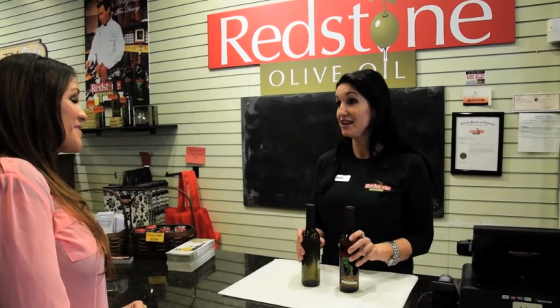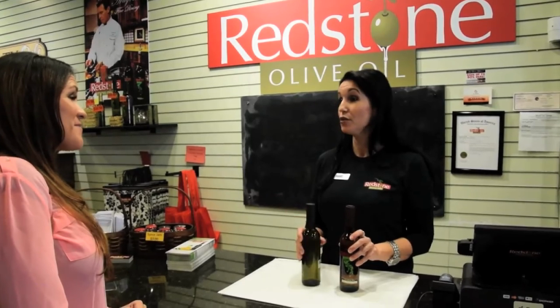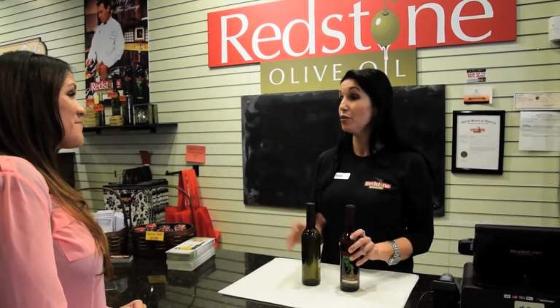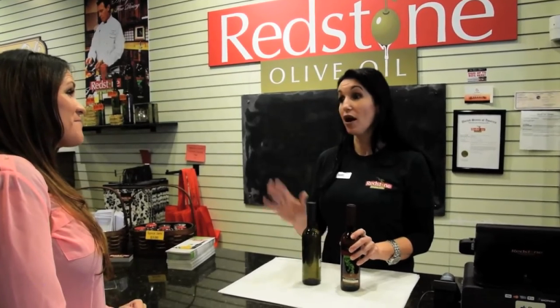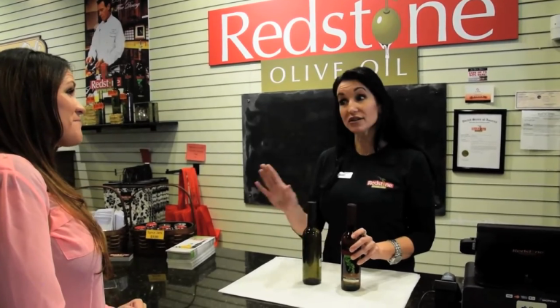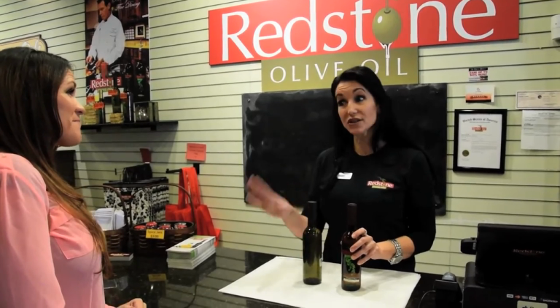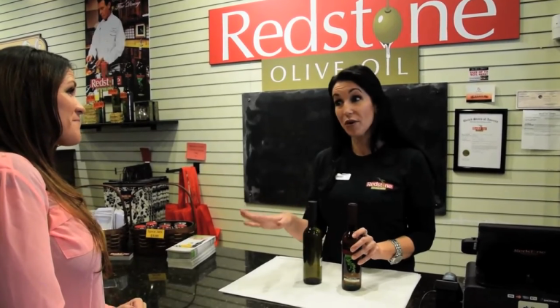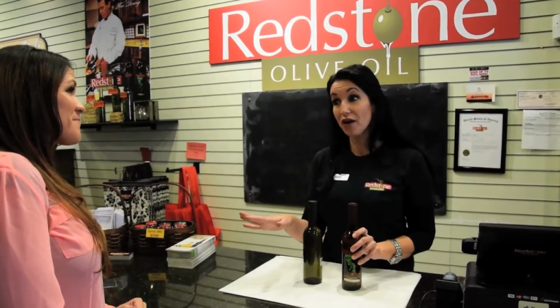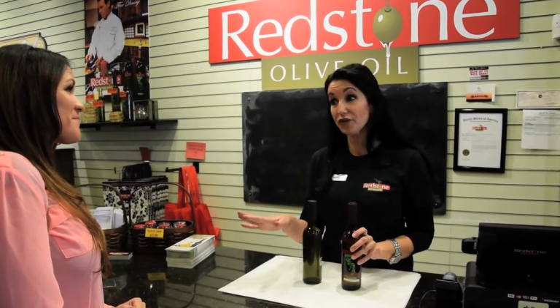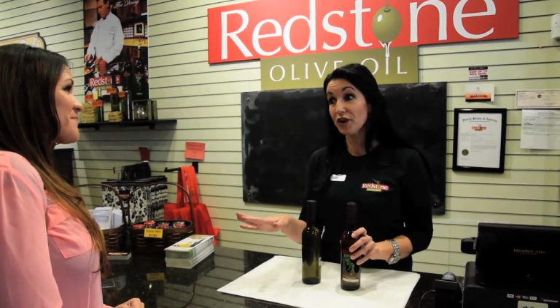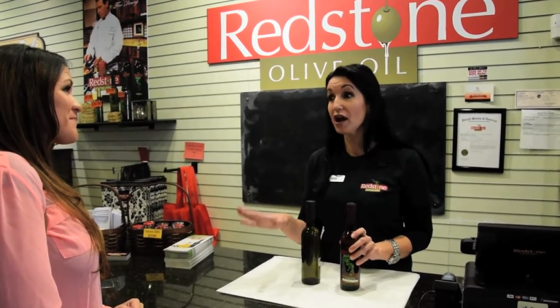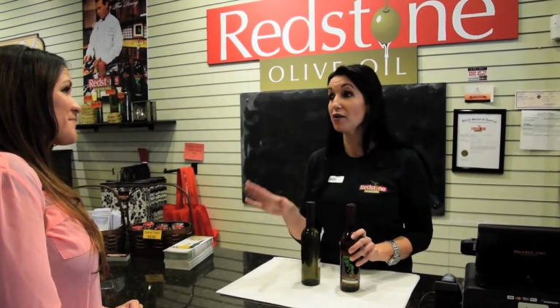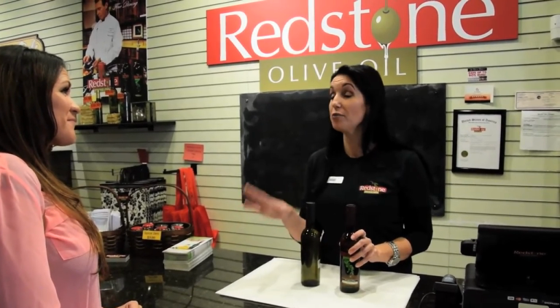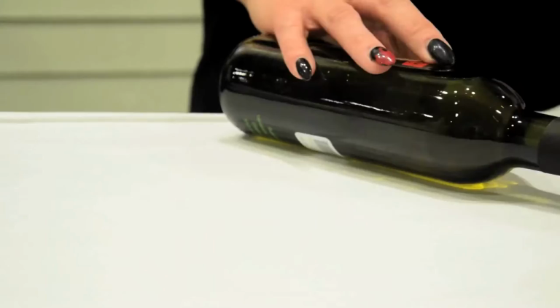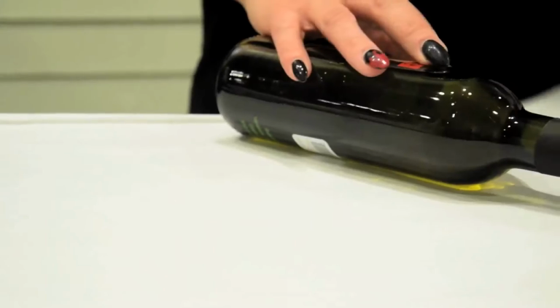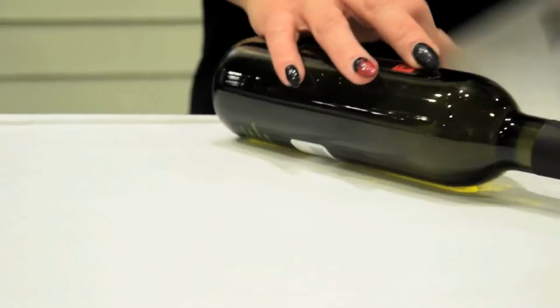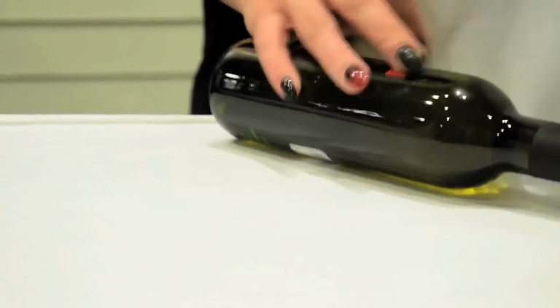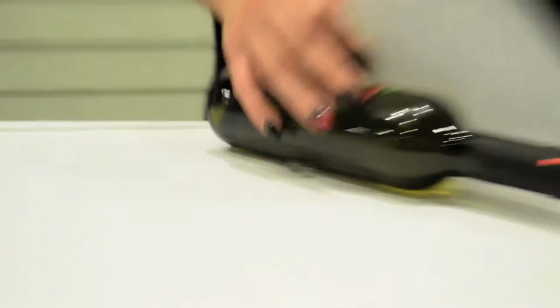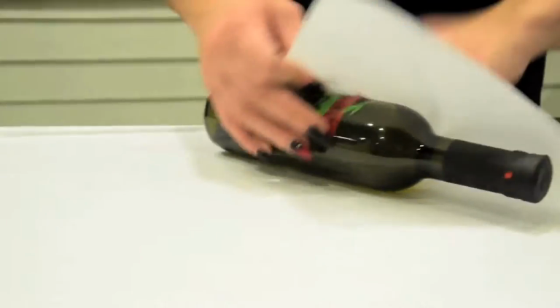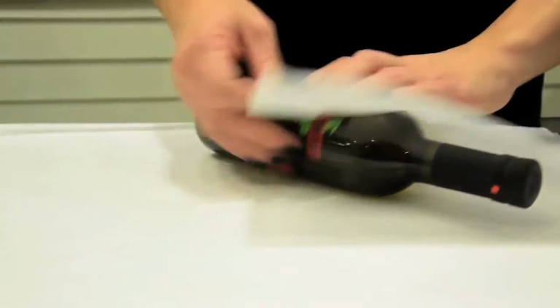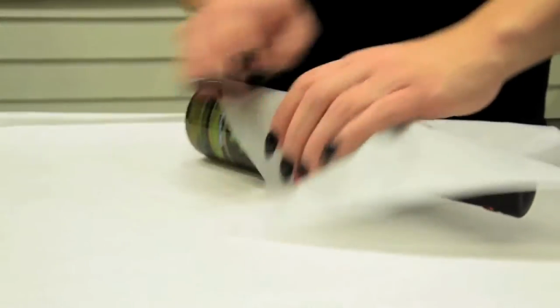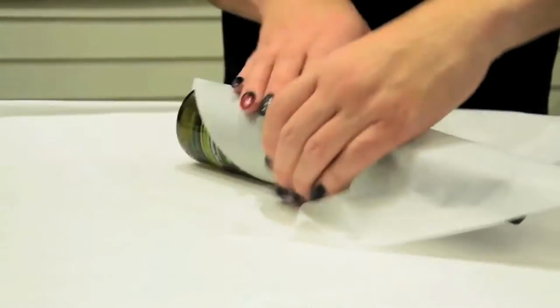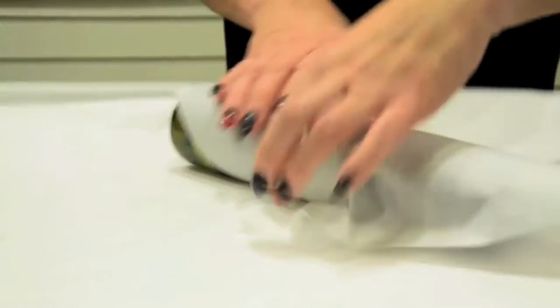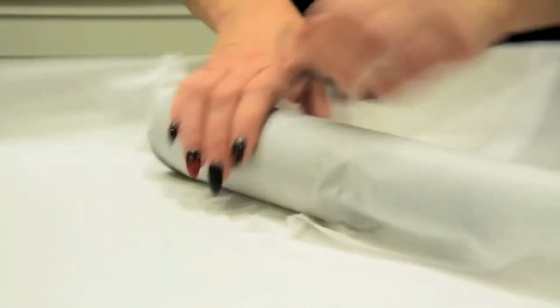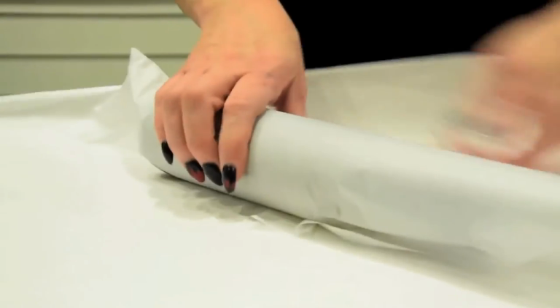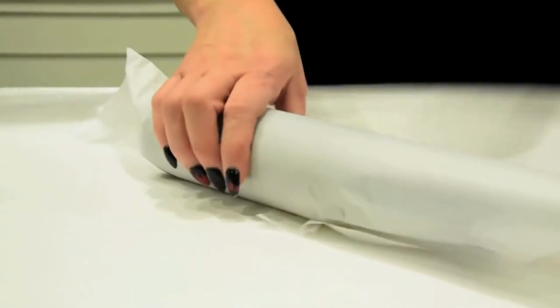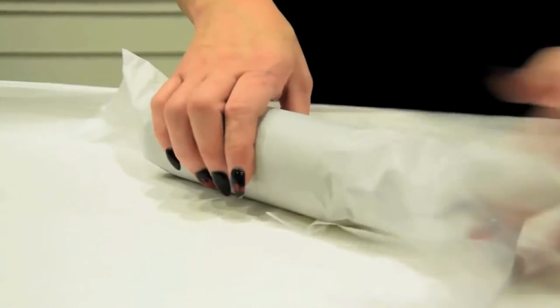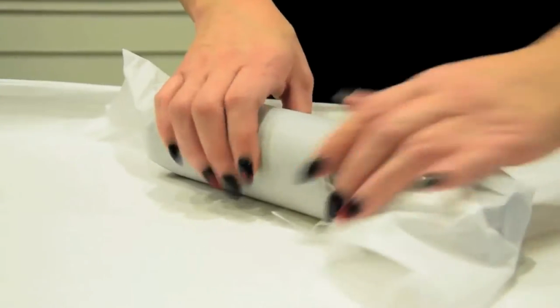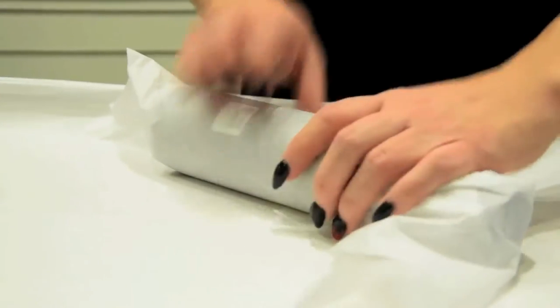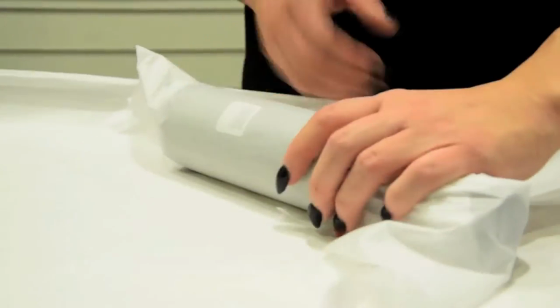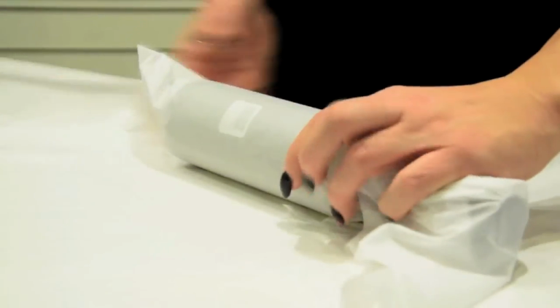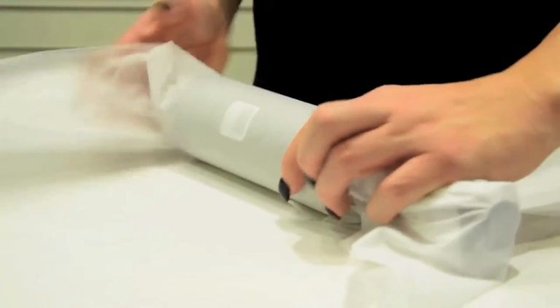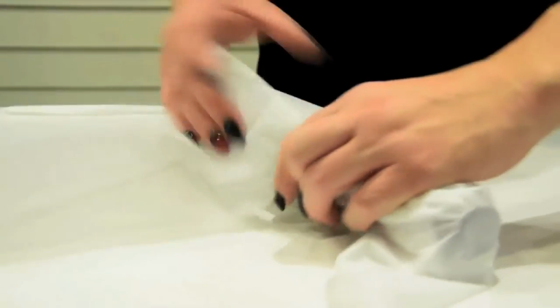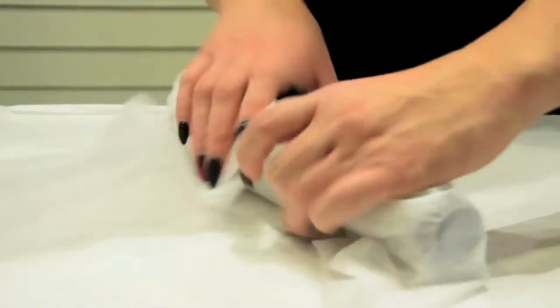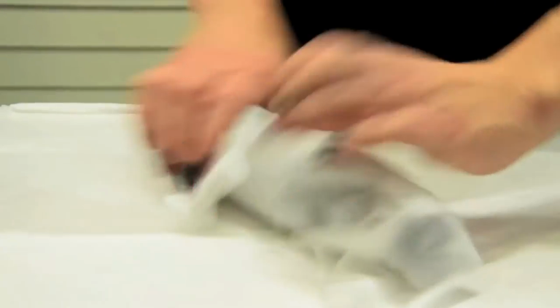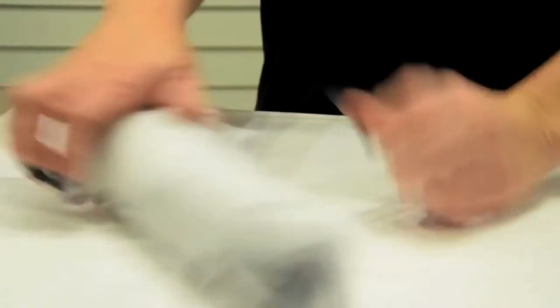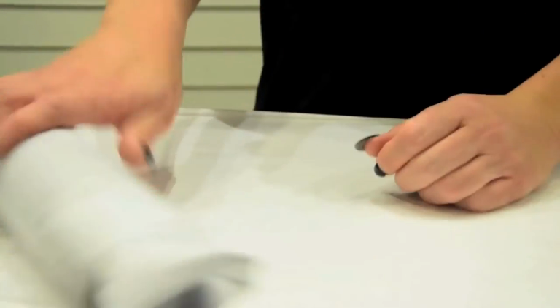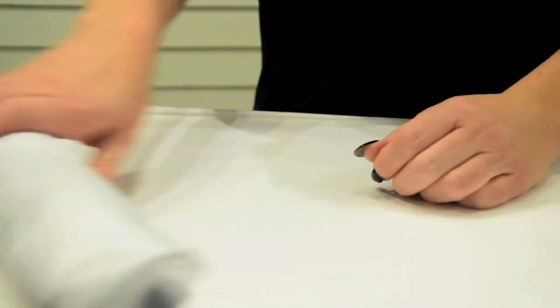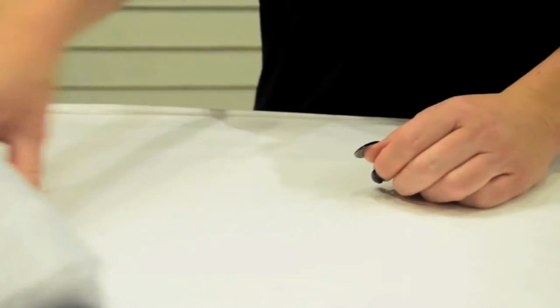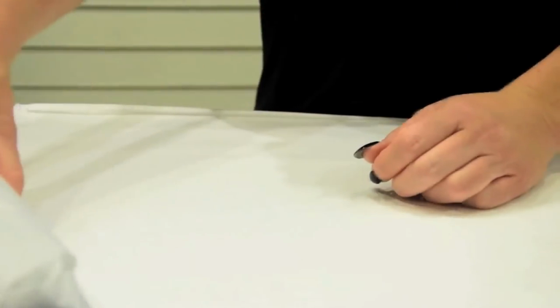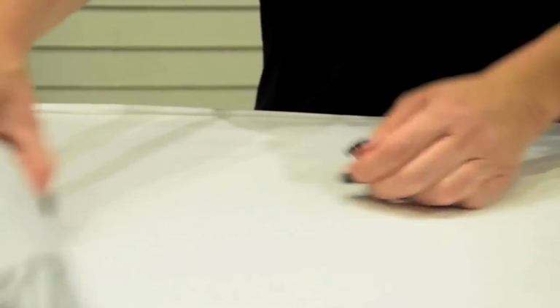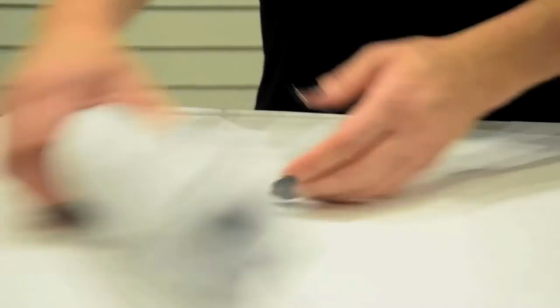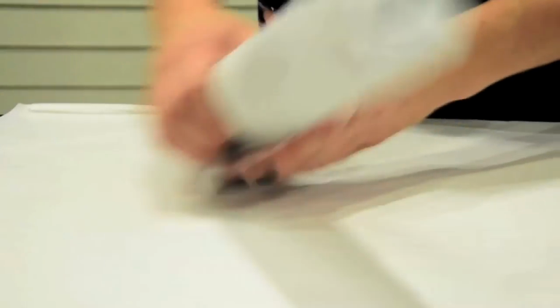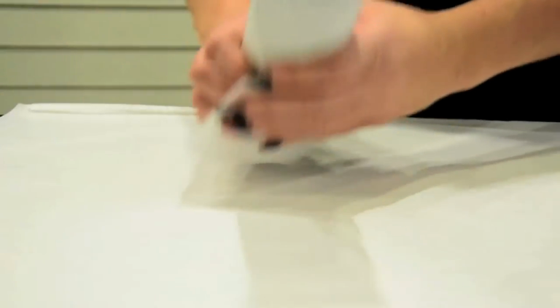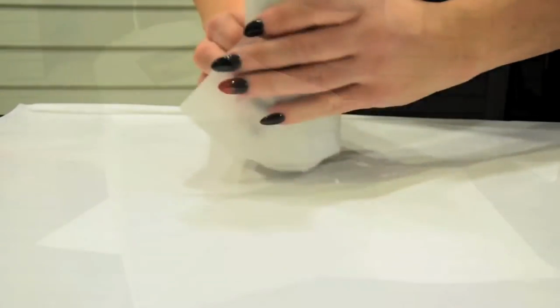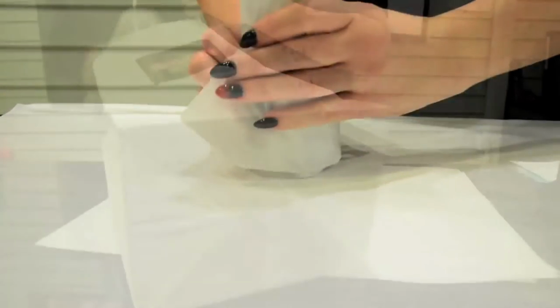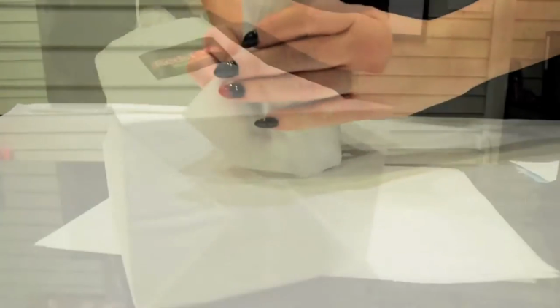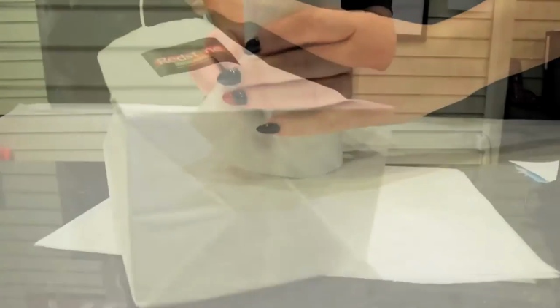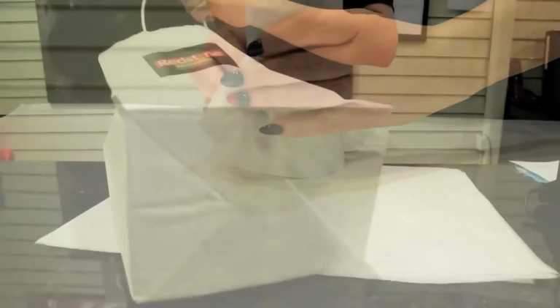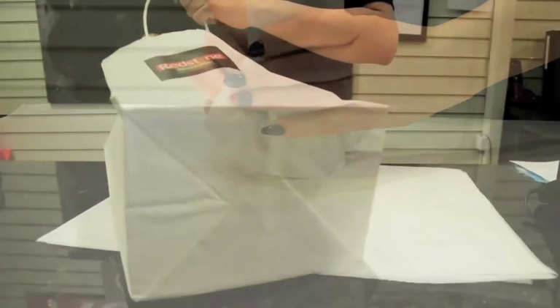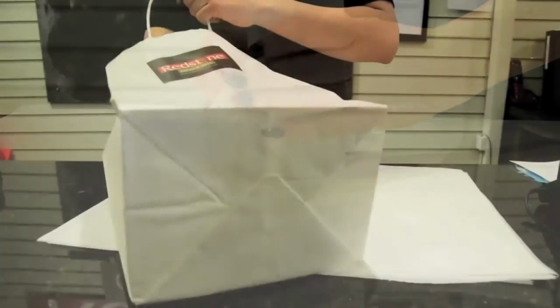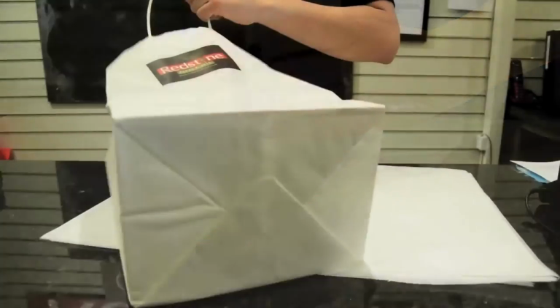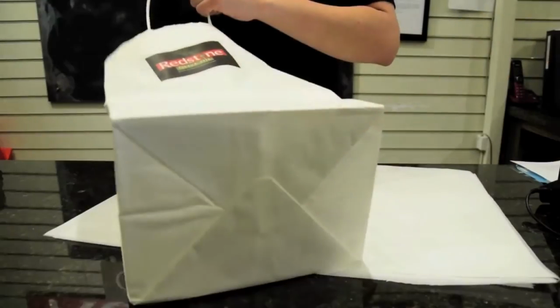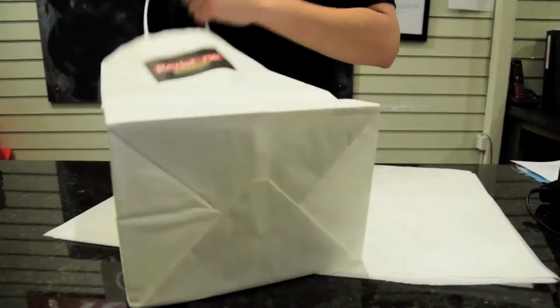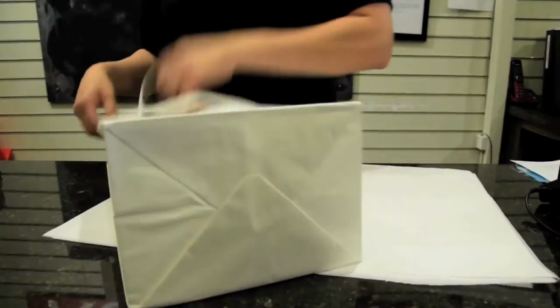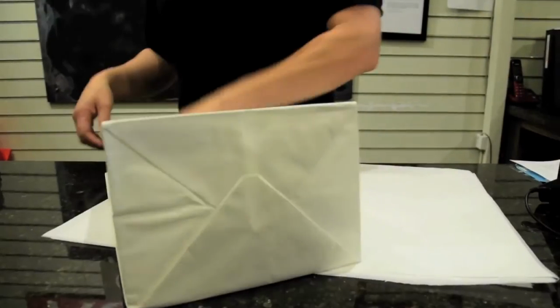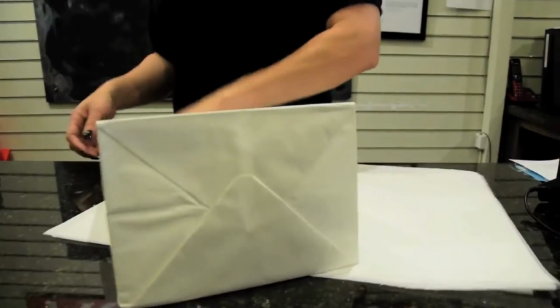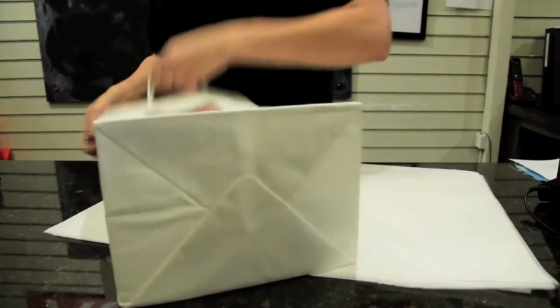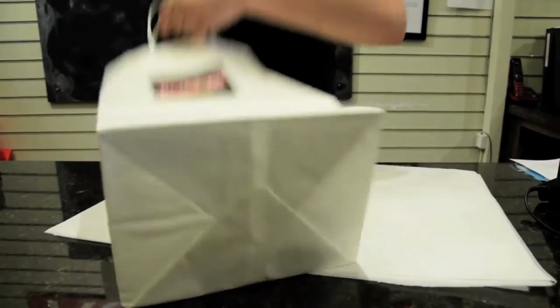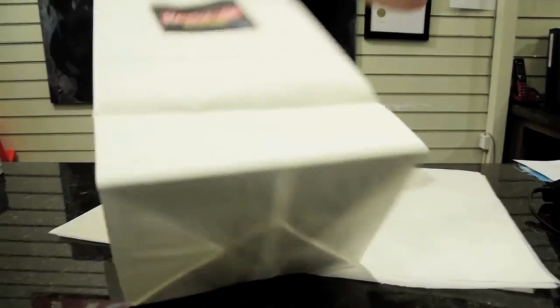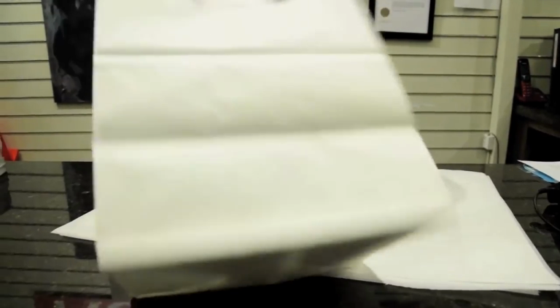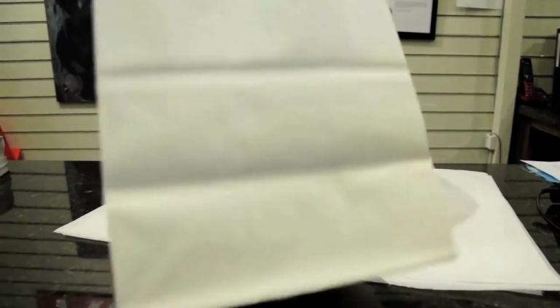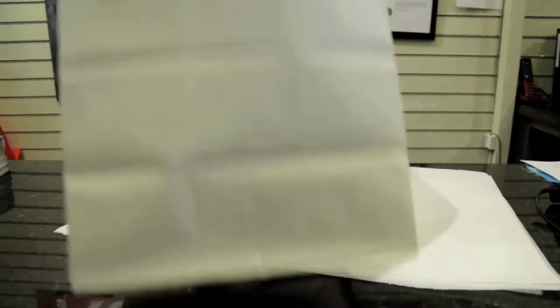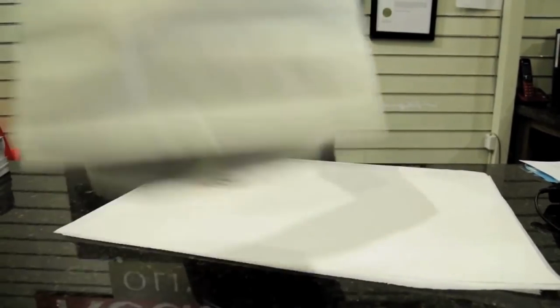We also offer a bottle exchange program. Just bring in your clean Redstone bottle and we'll exchange it for a new one, and you will receive 15% off.